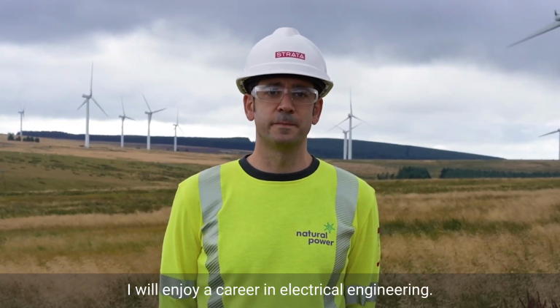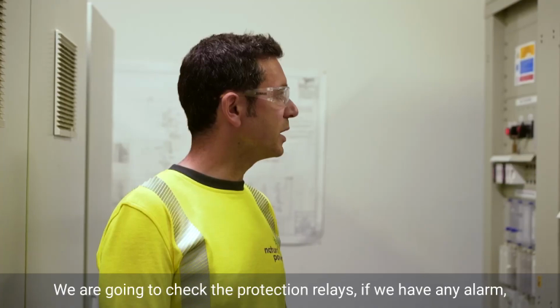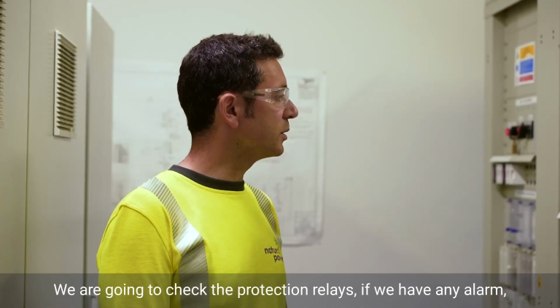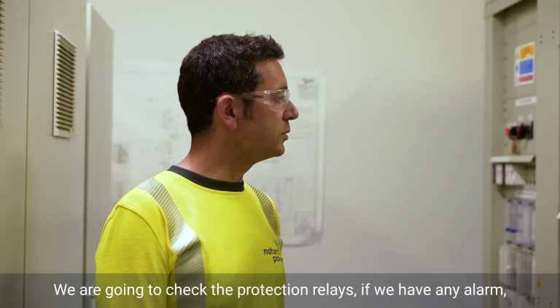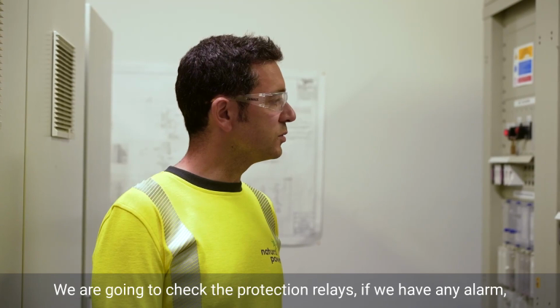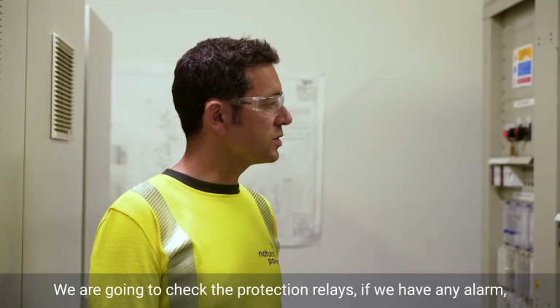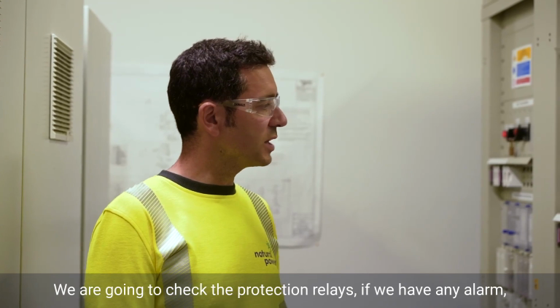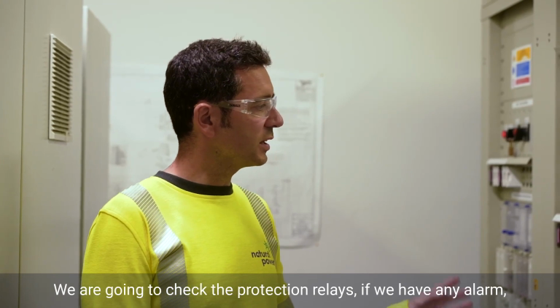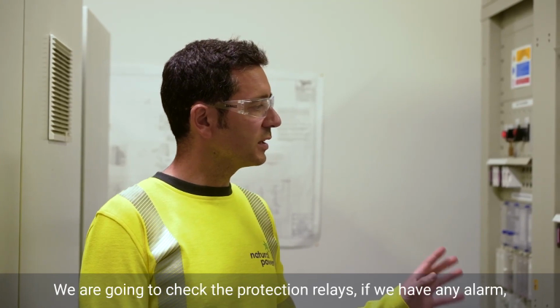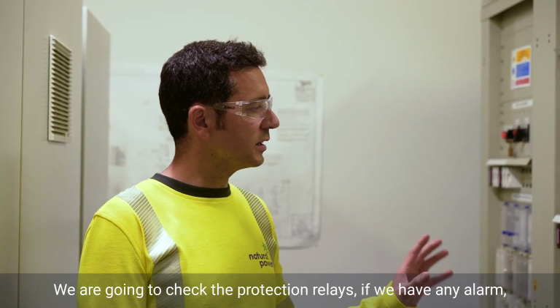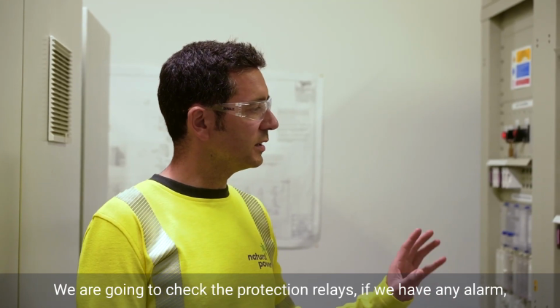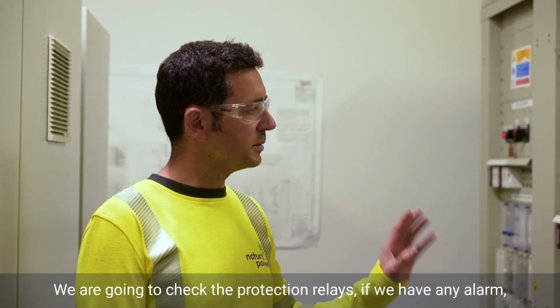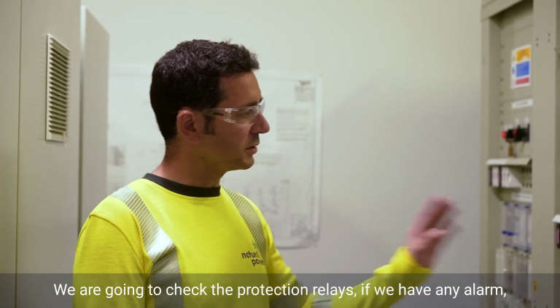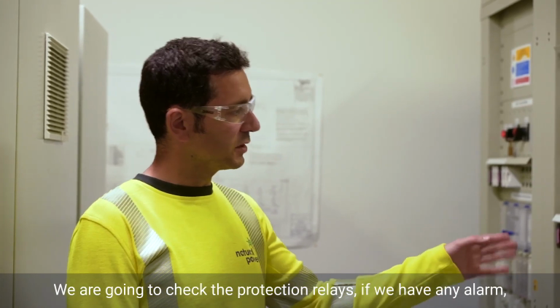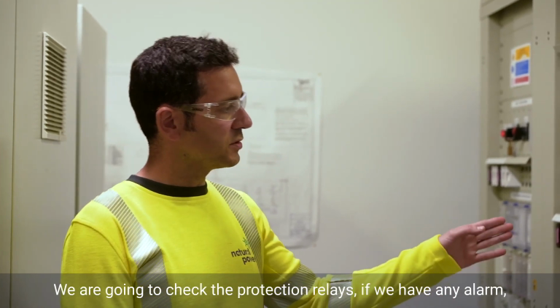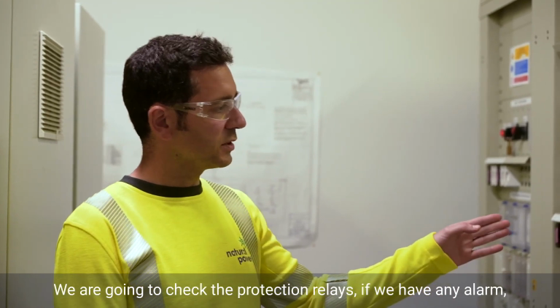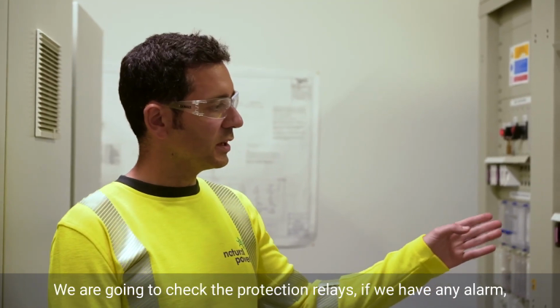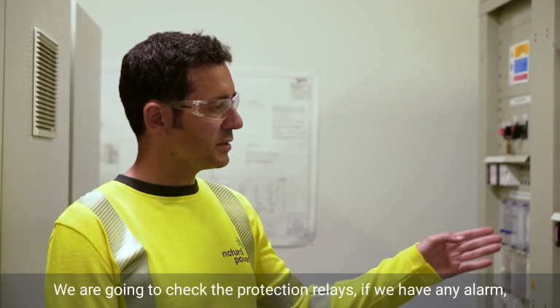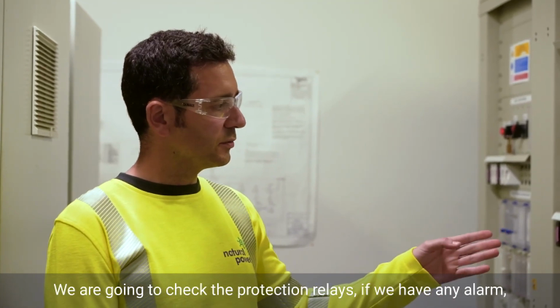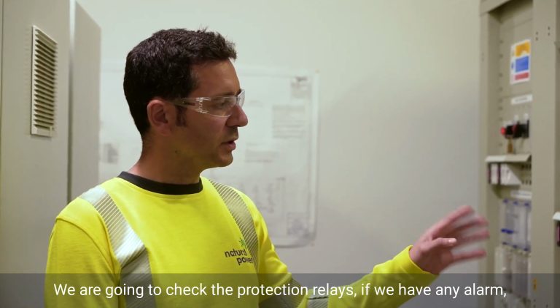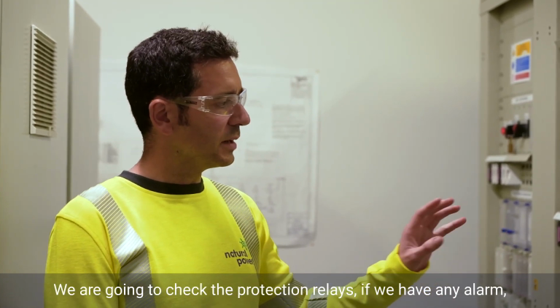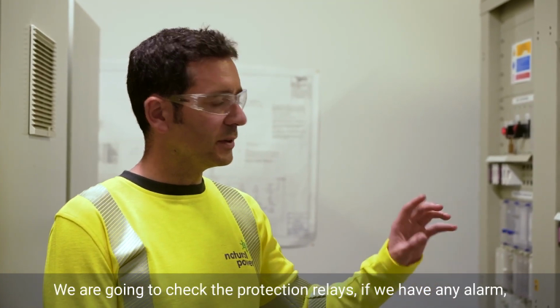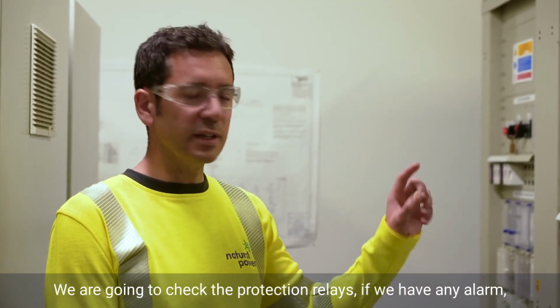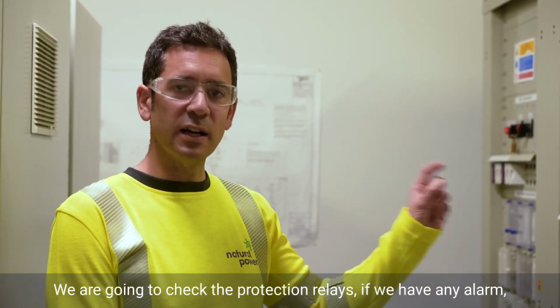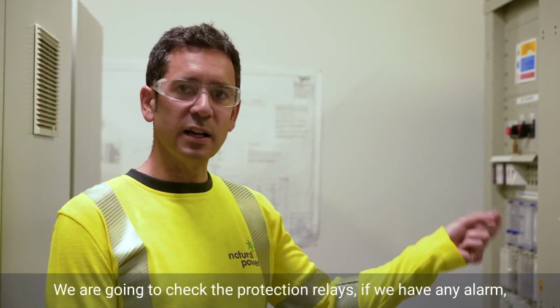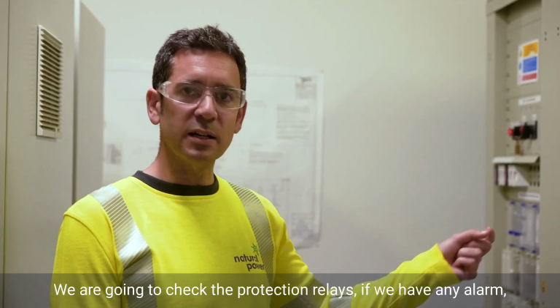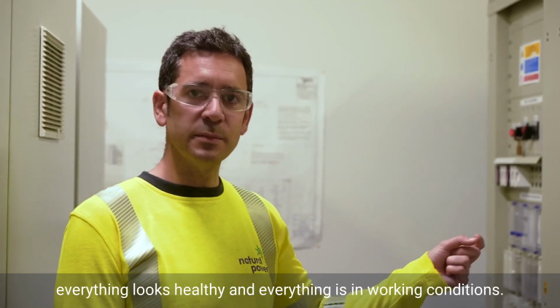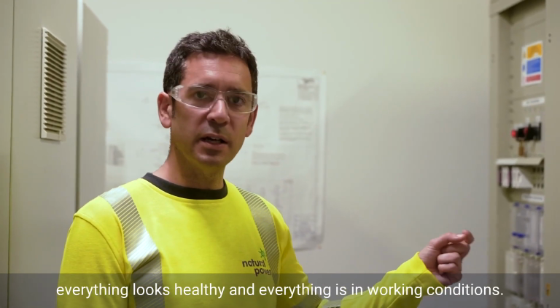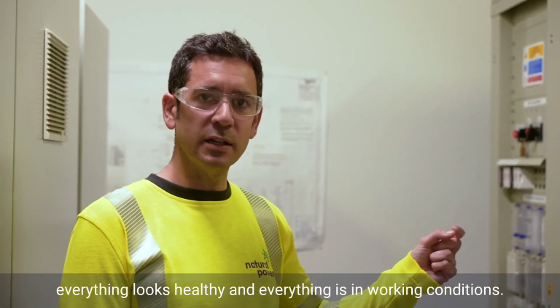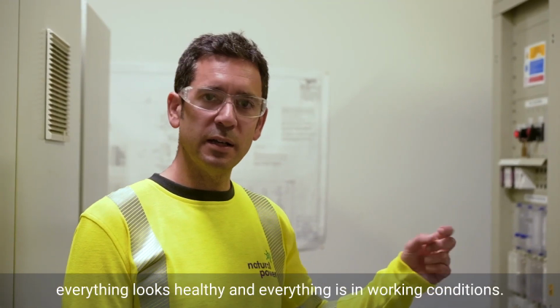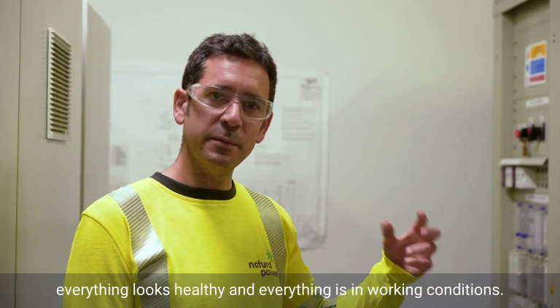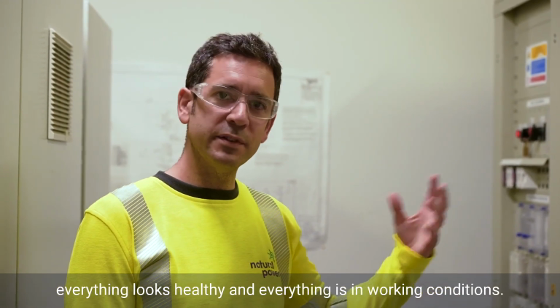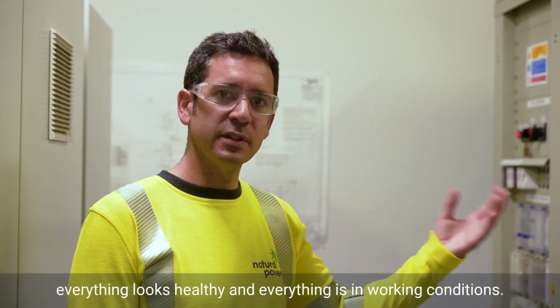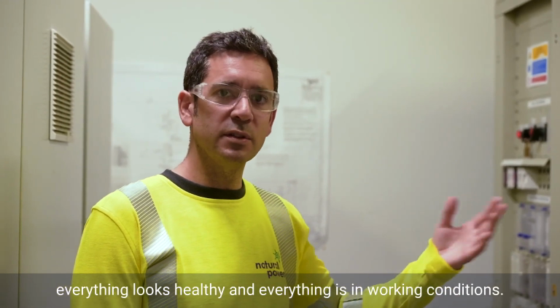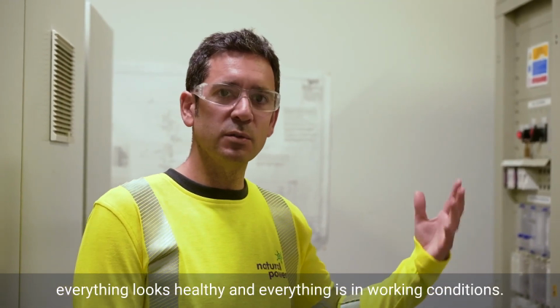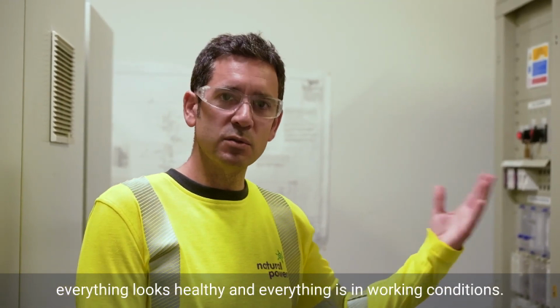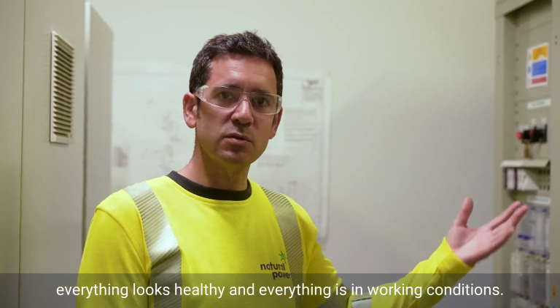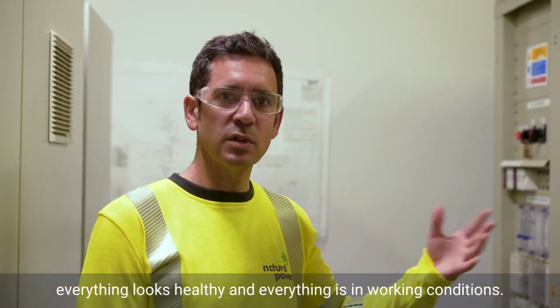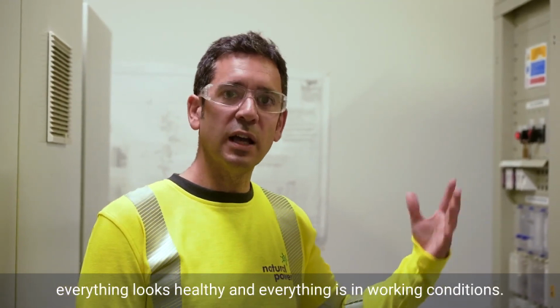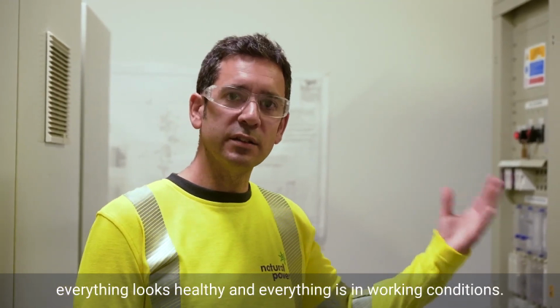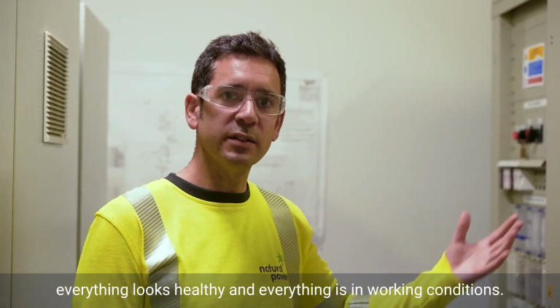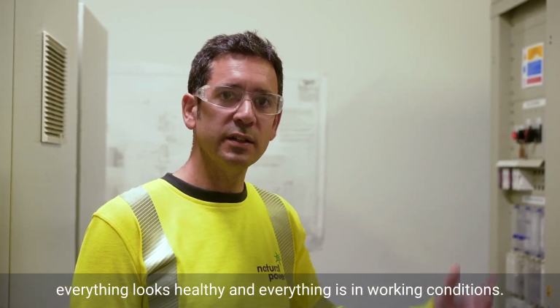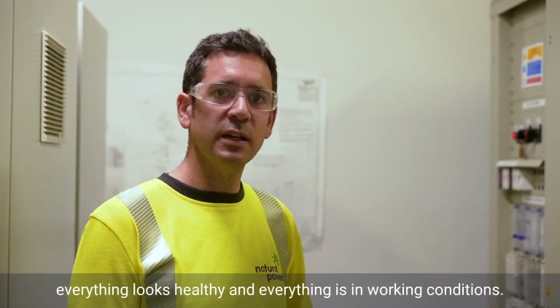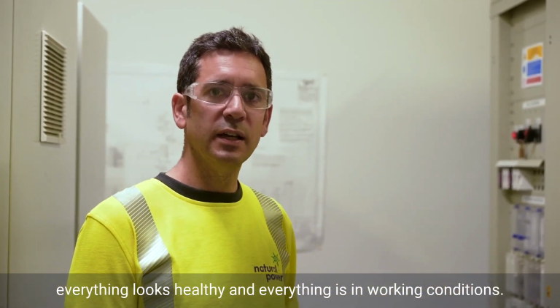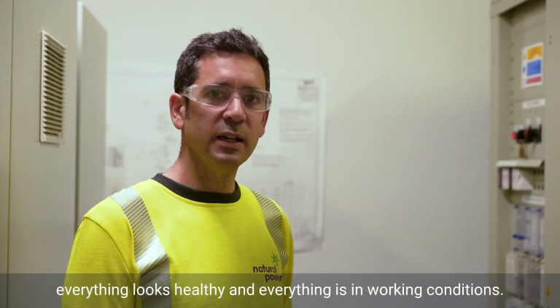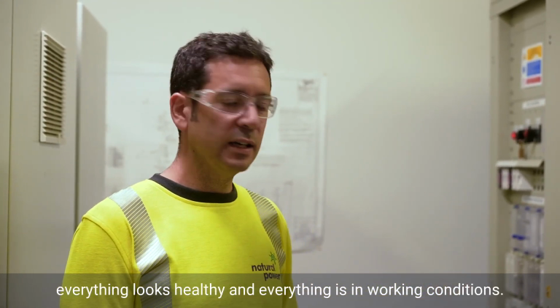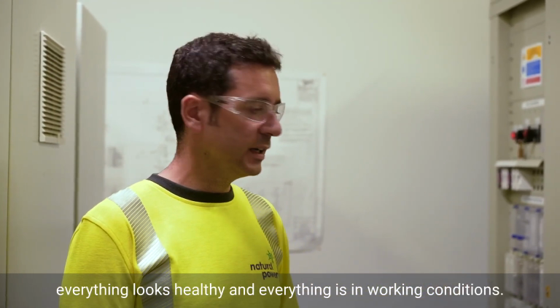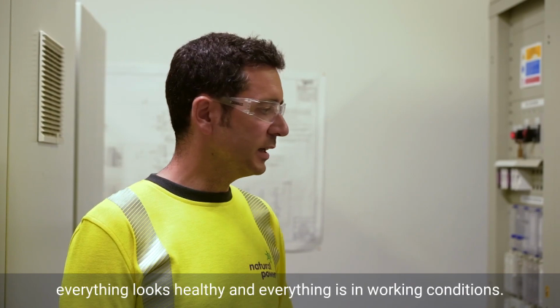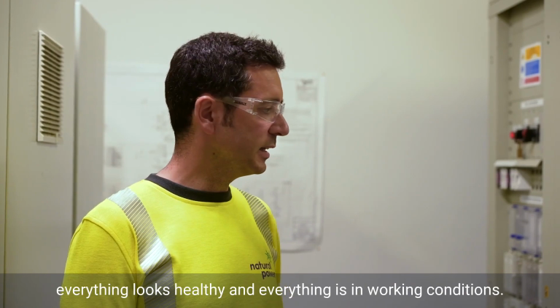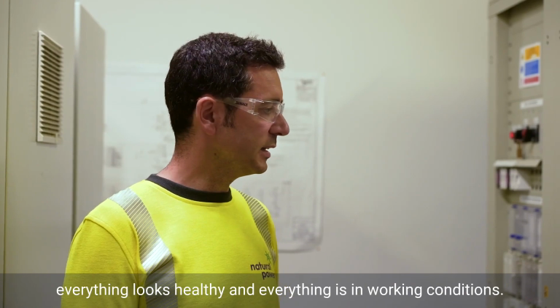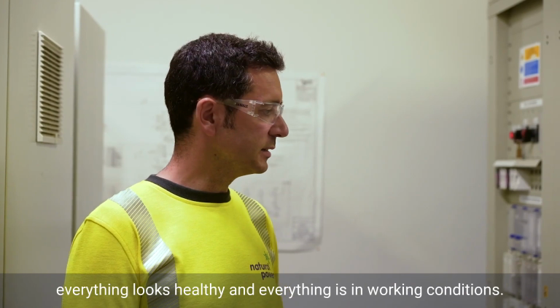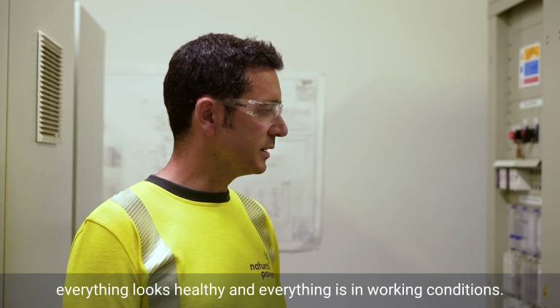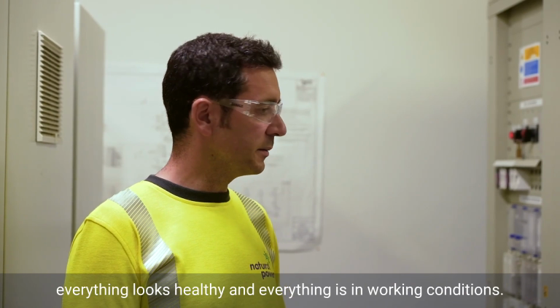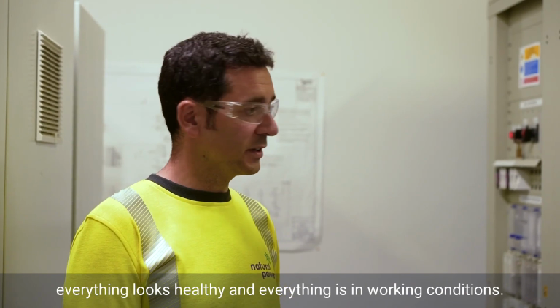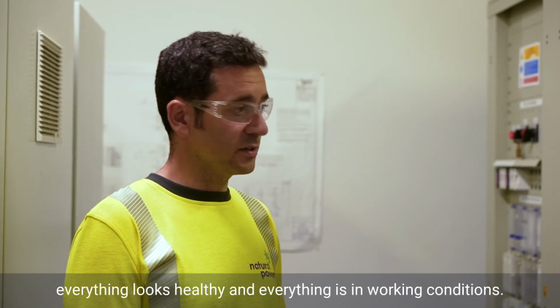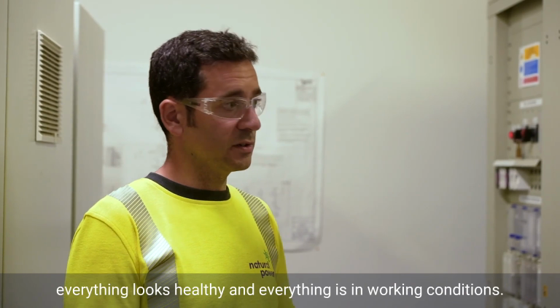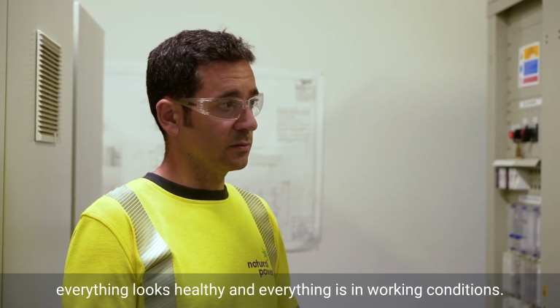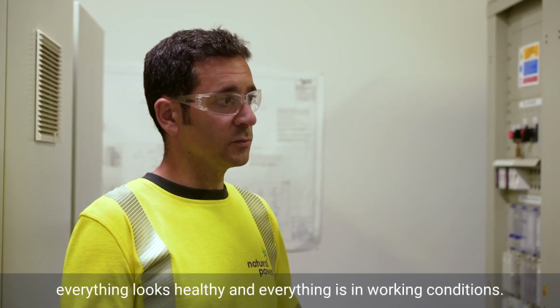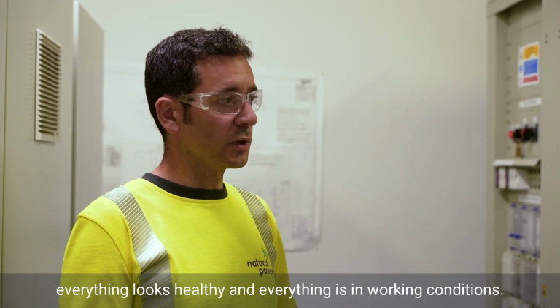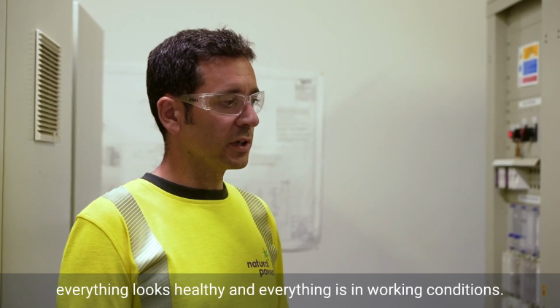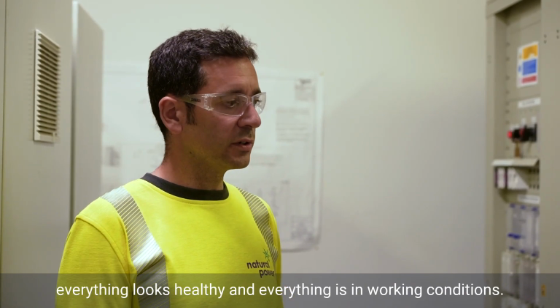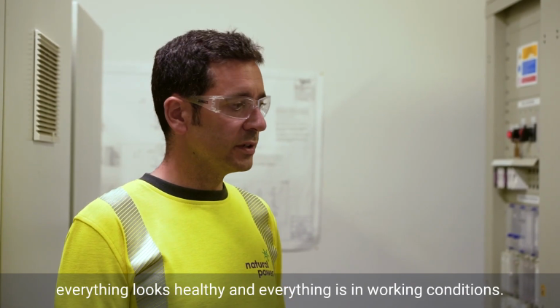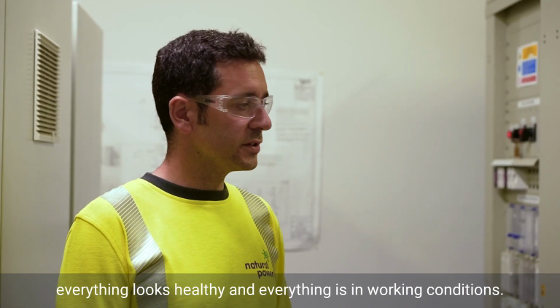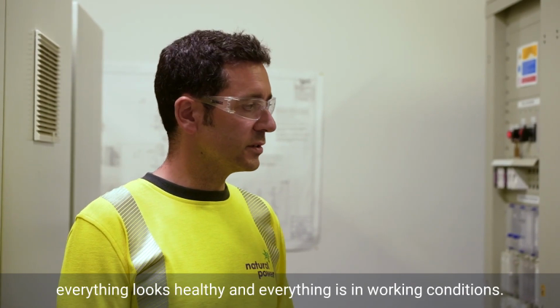We have to check the protection relays if we have any alarms. Everything looks healthy. Everything is in normal conditions.